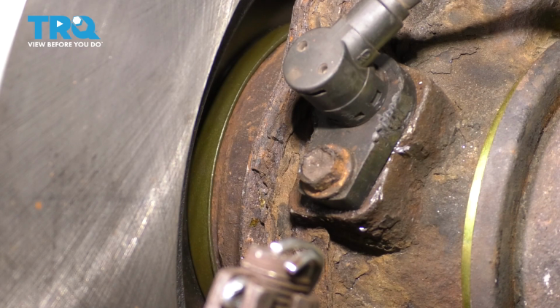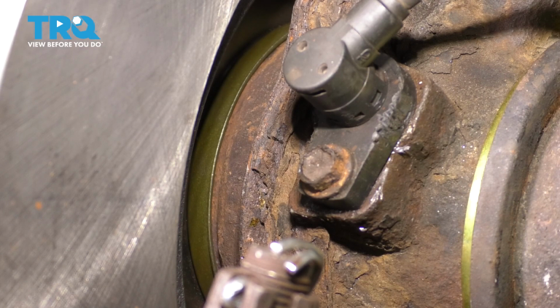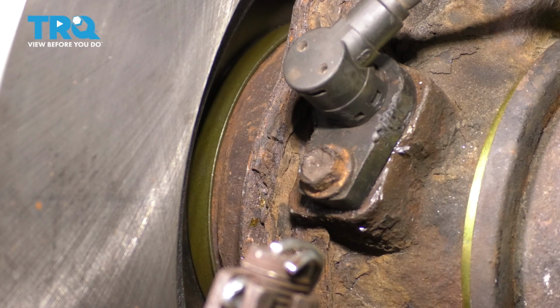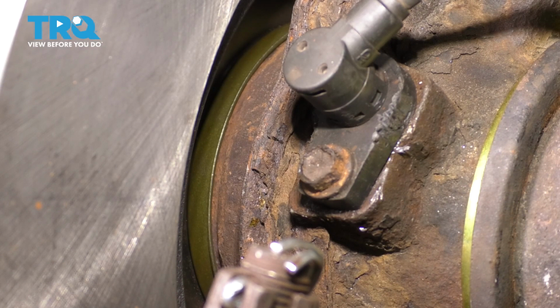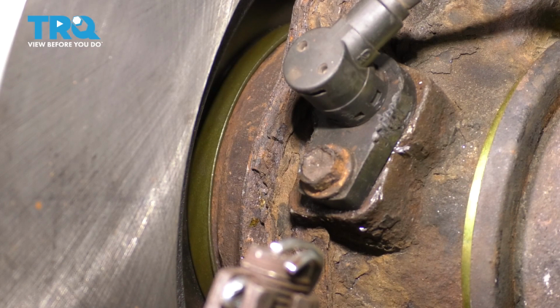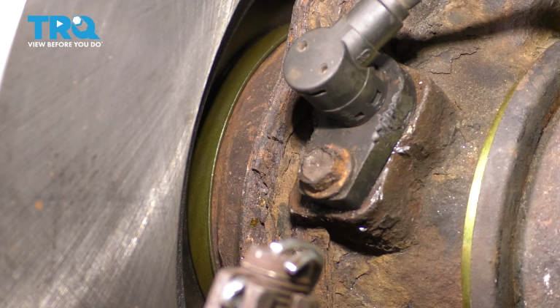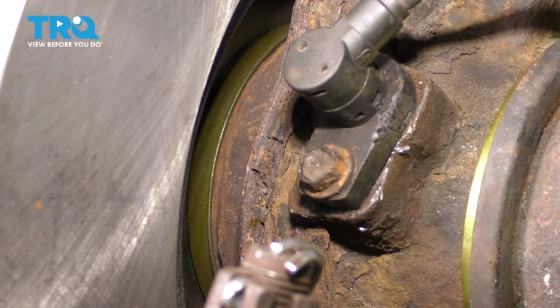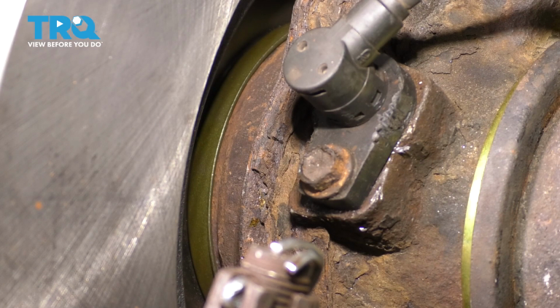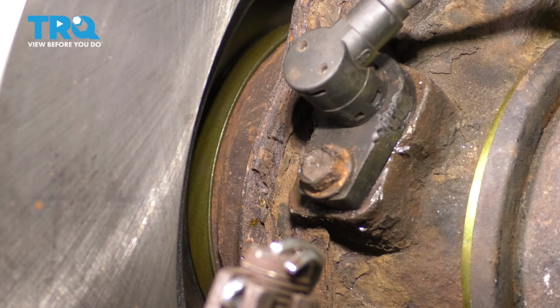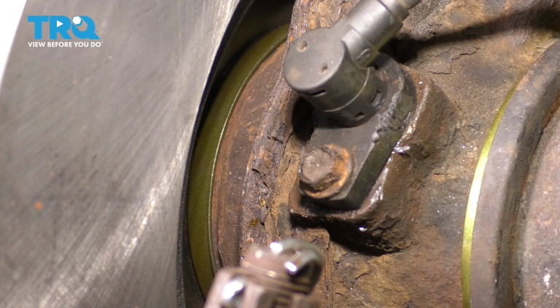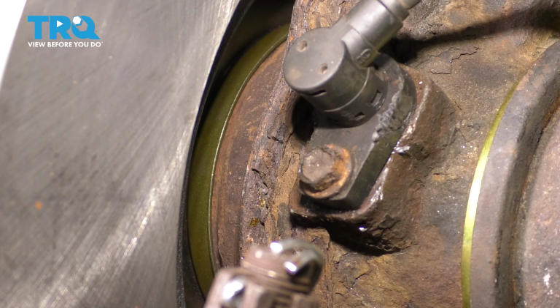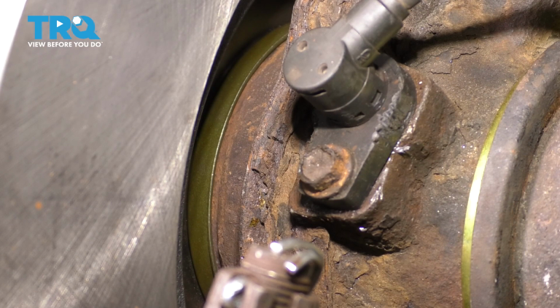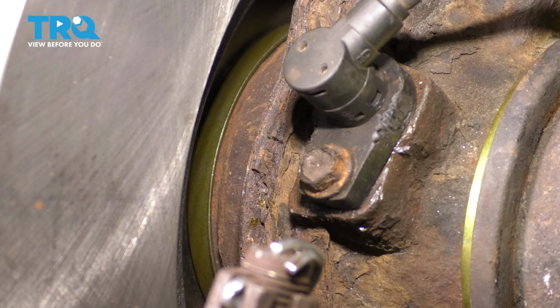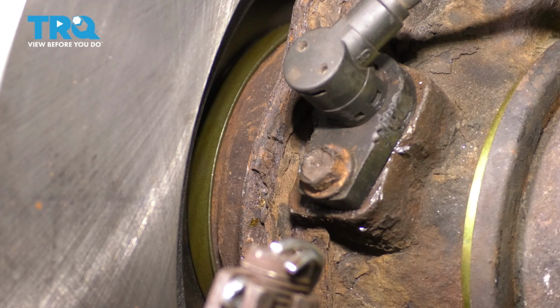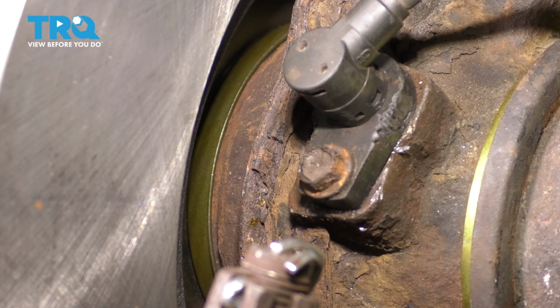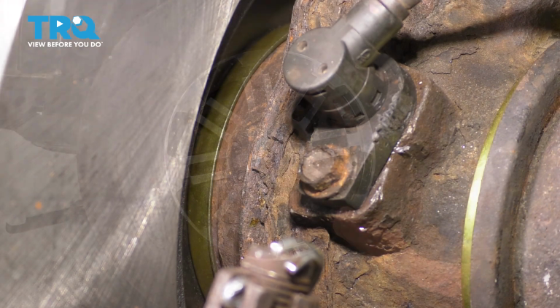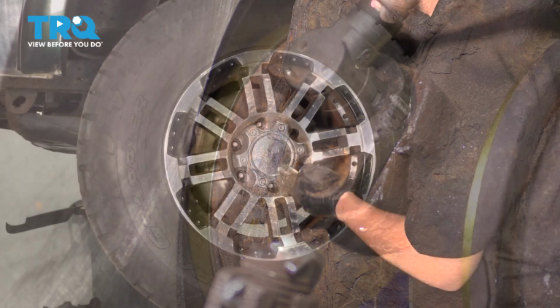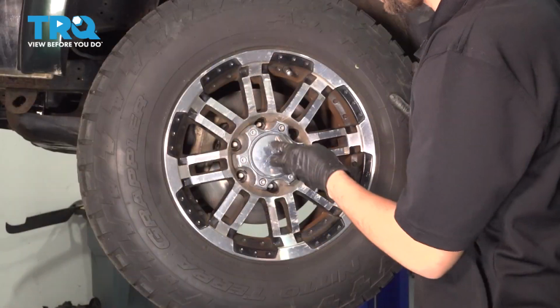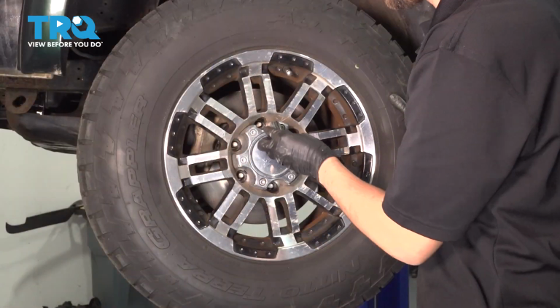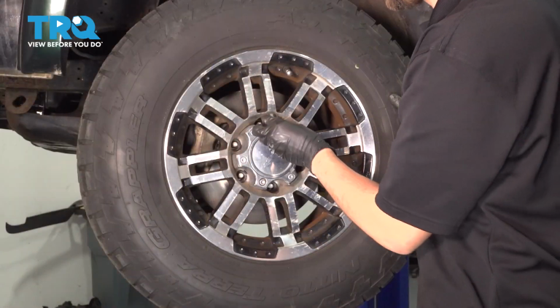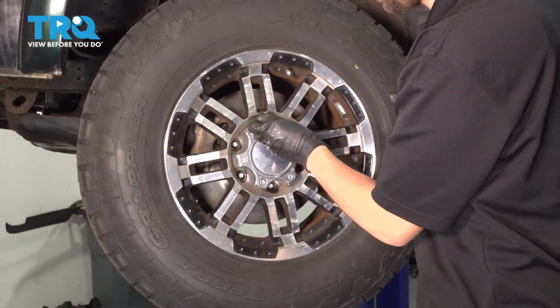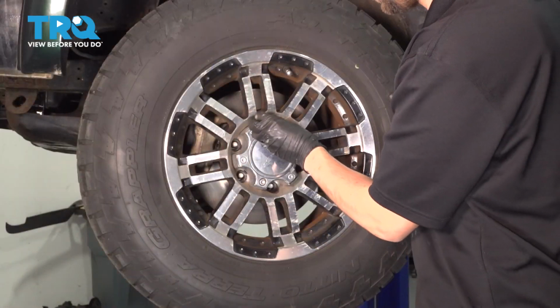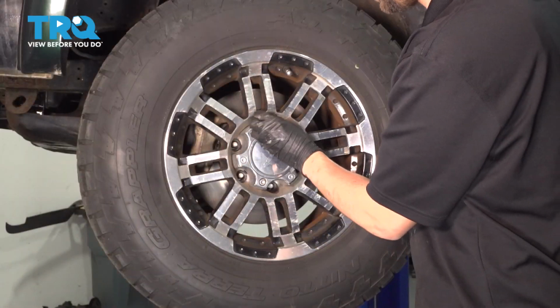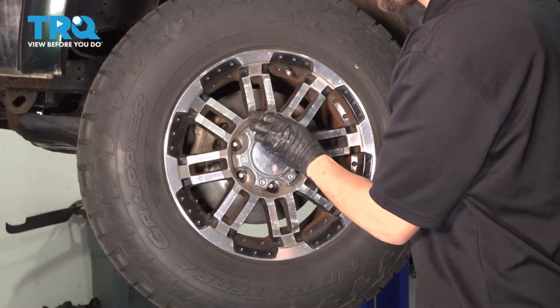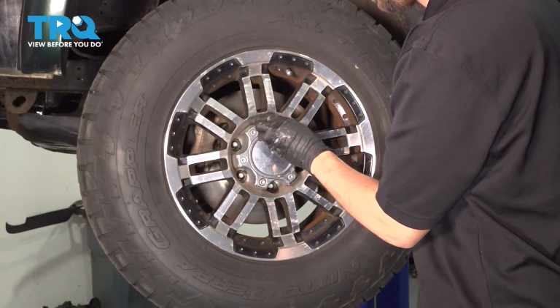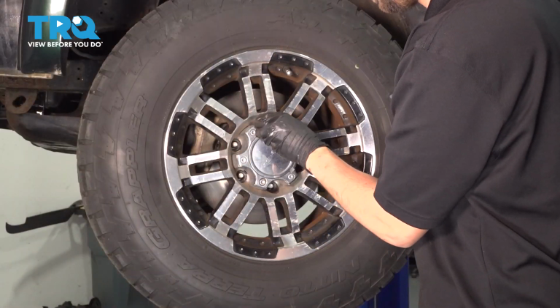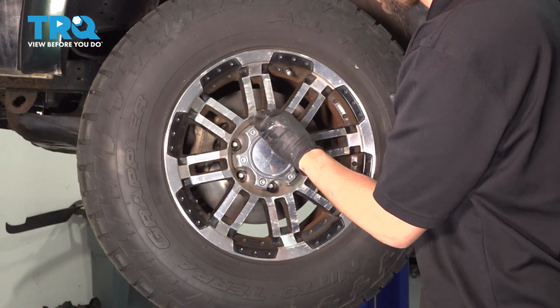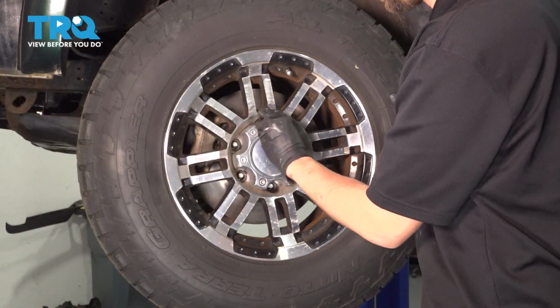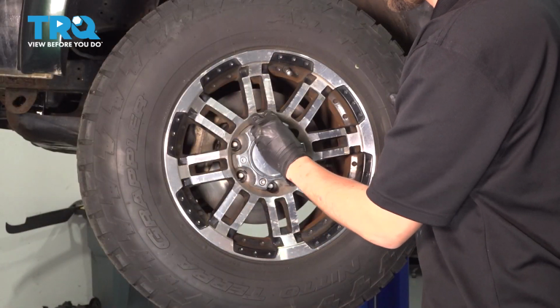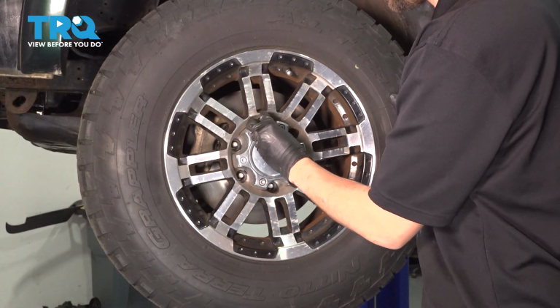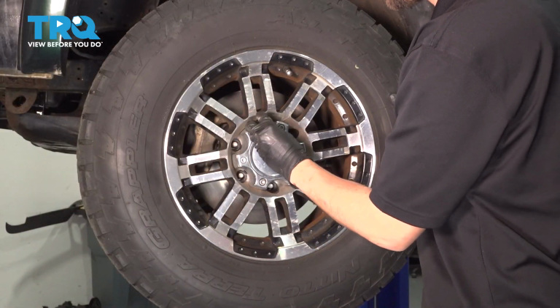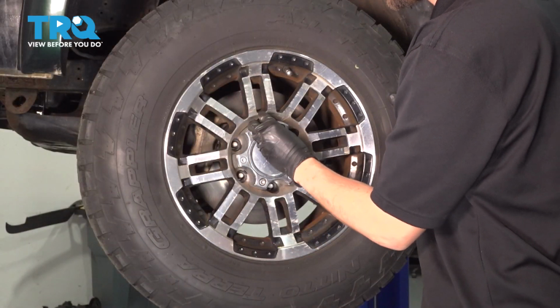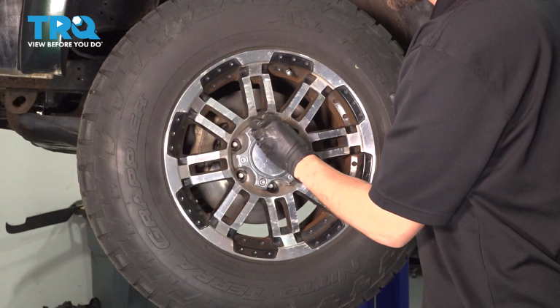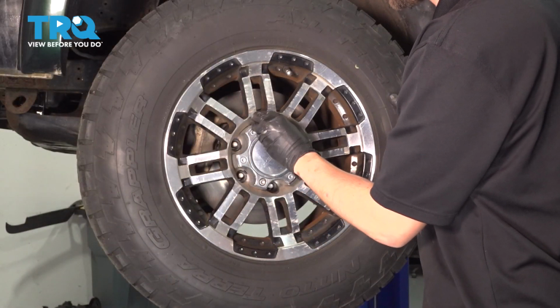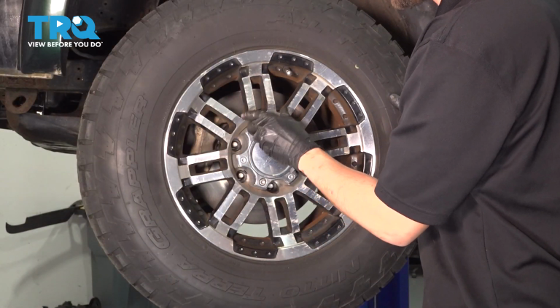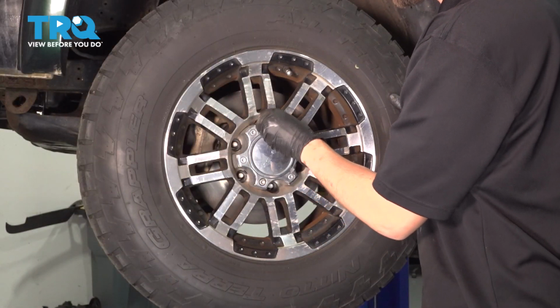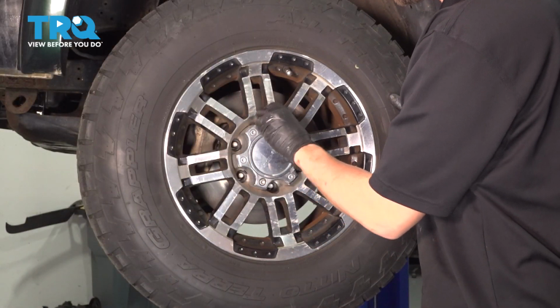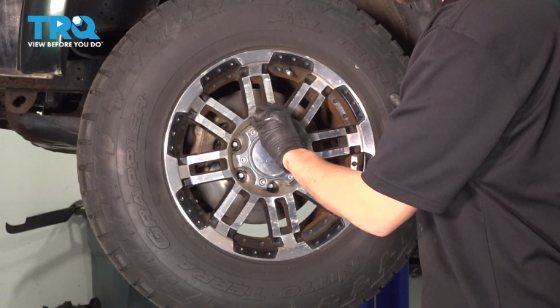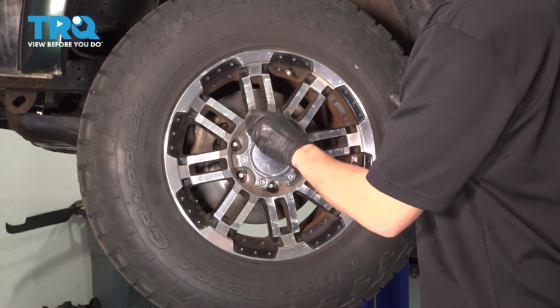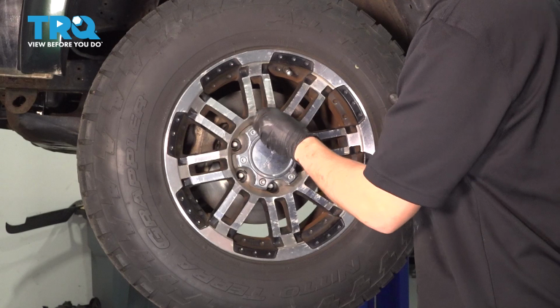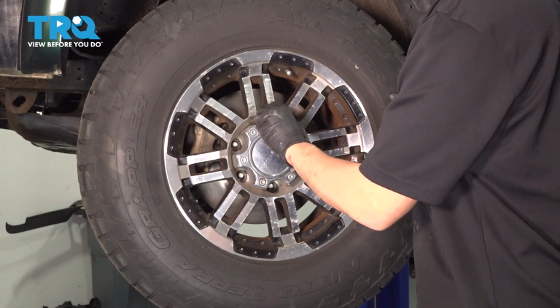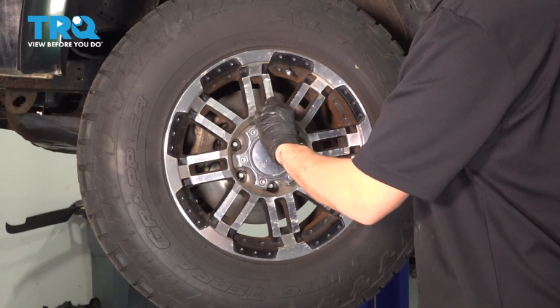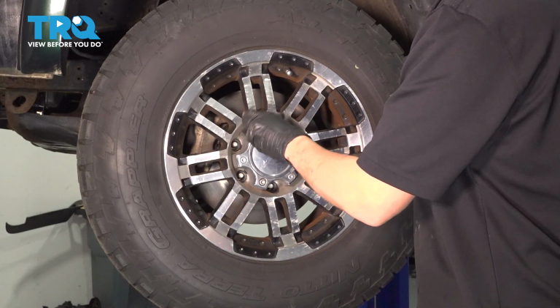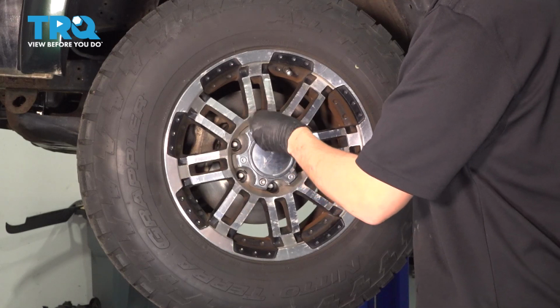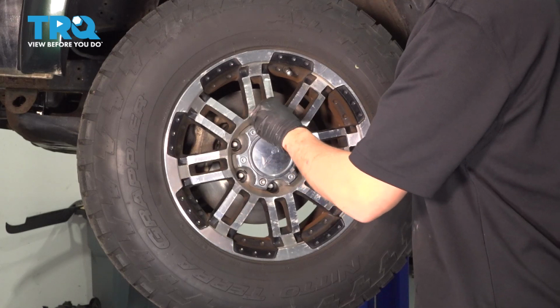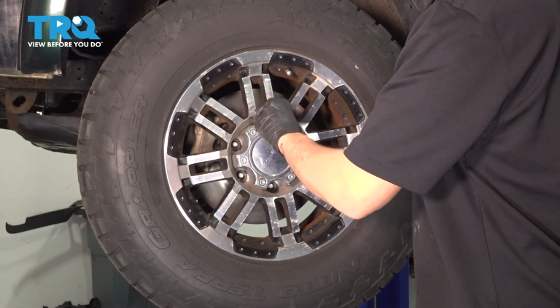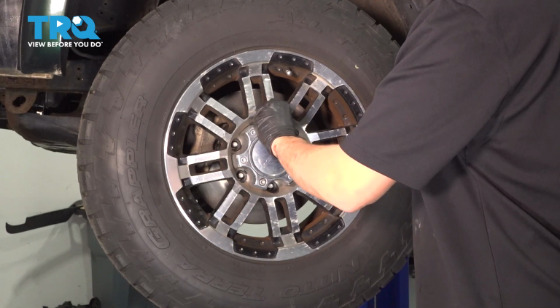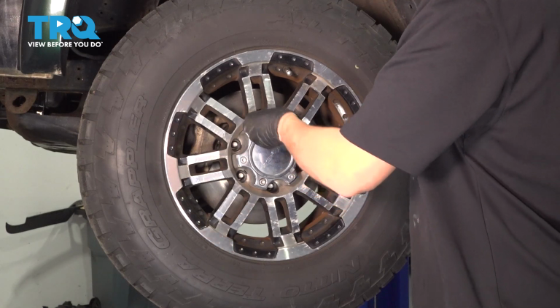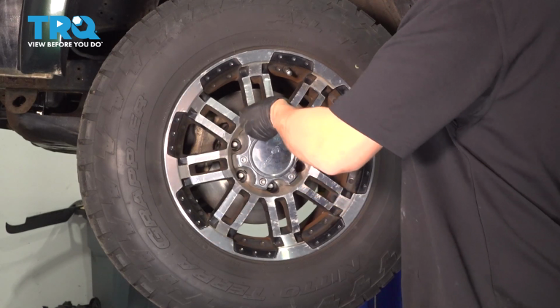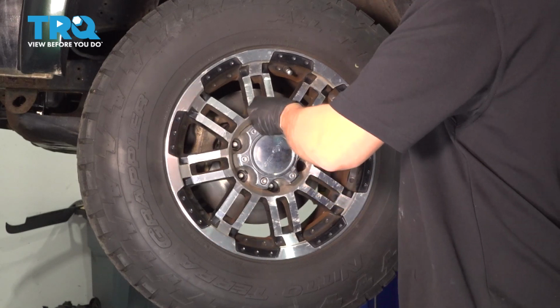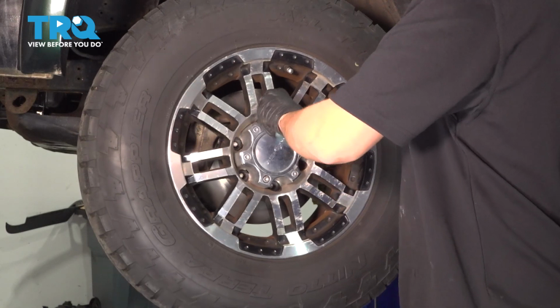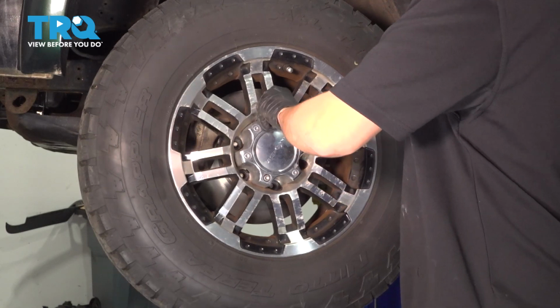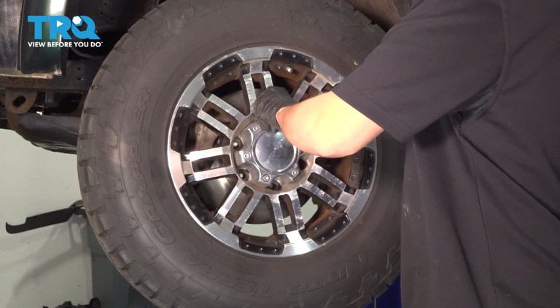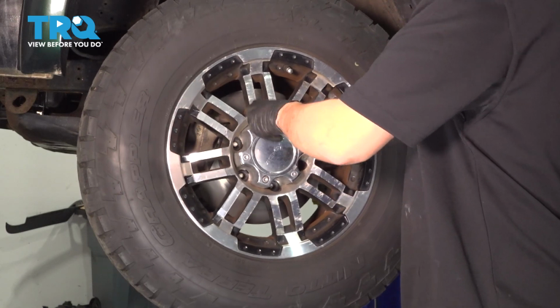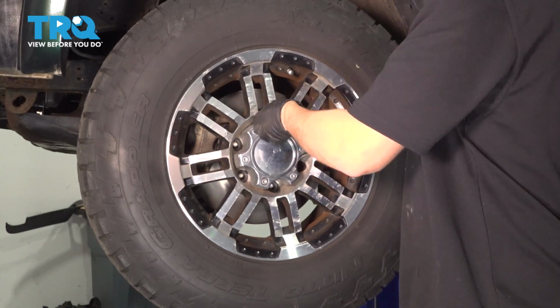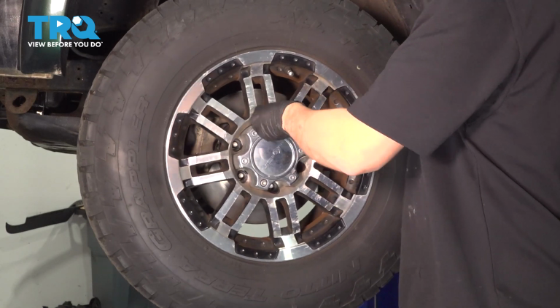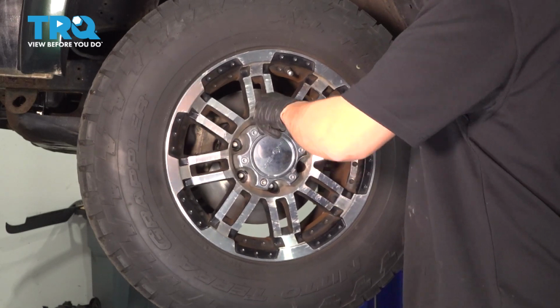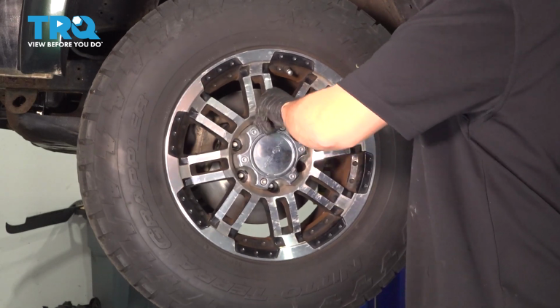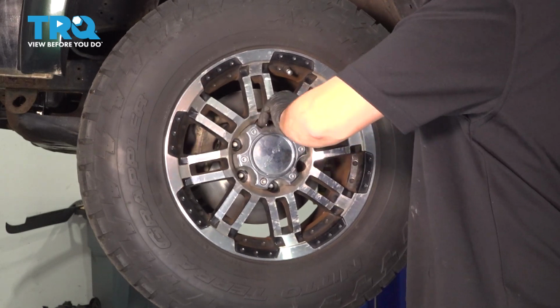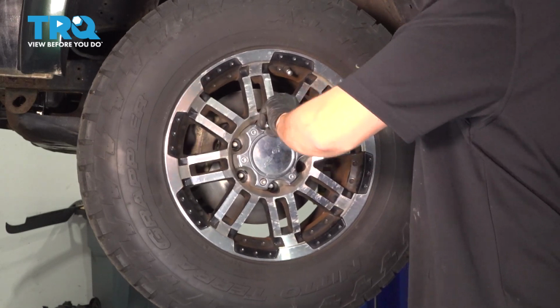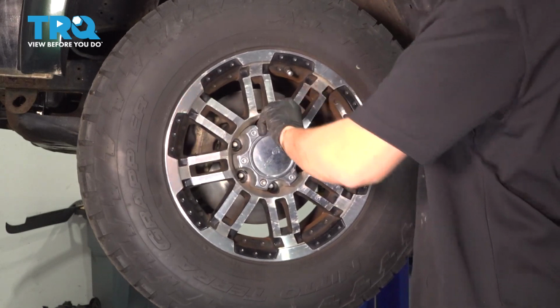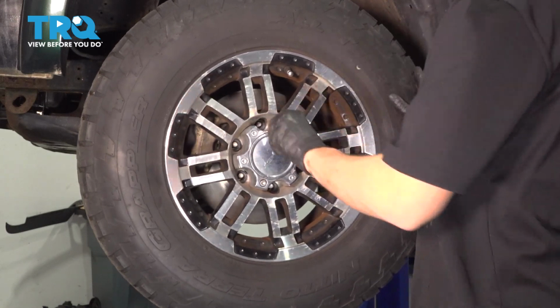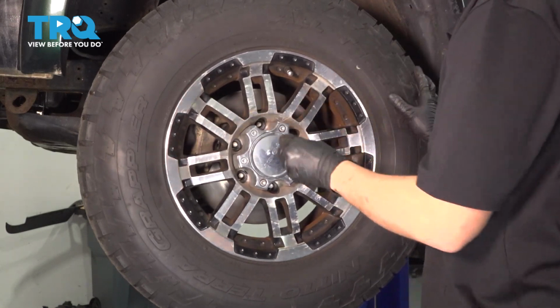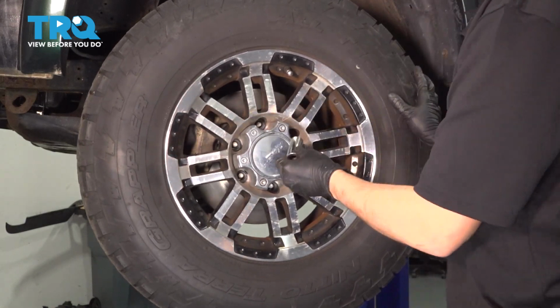Now we can put the wheel back on. Put on all six of your lug nuts, bottom them out, and torque them to 76 foot-pounds.